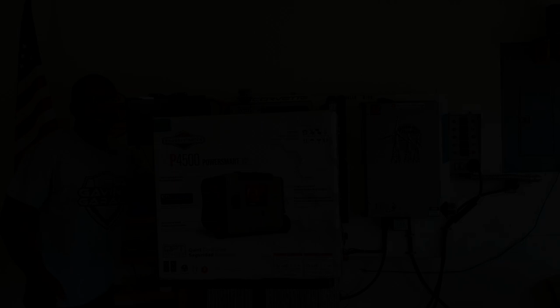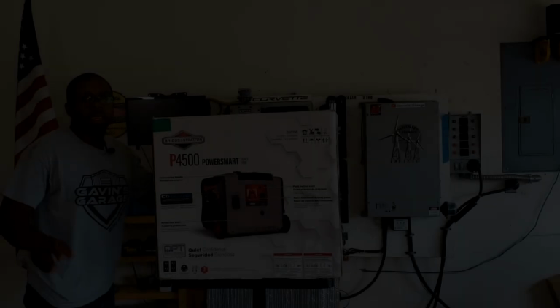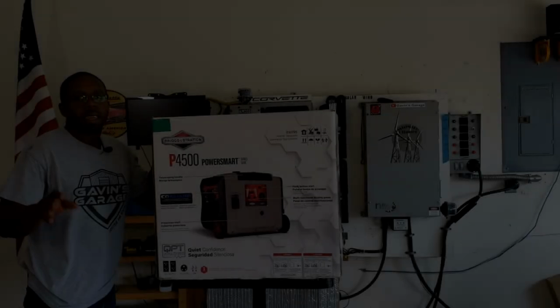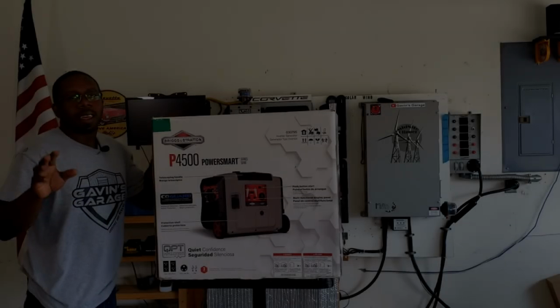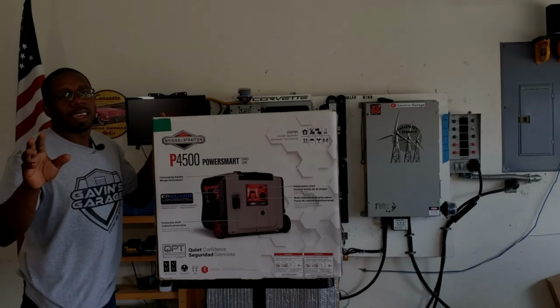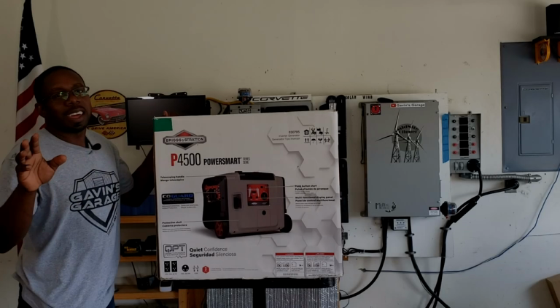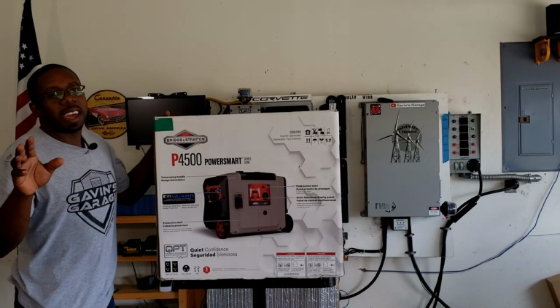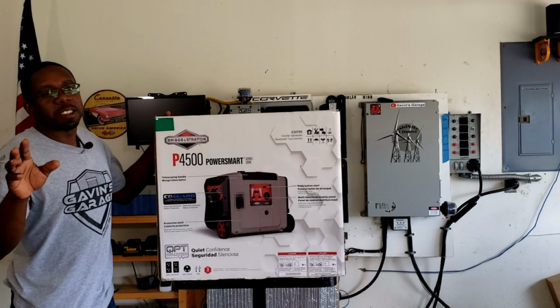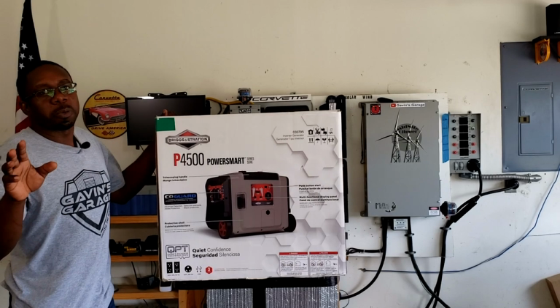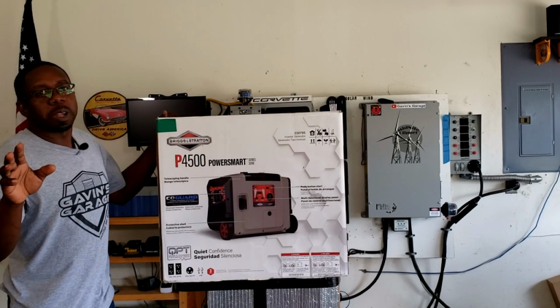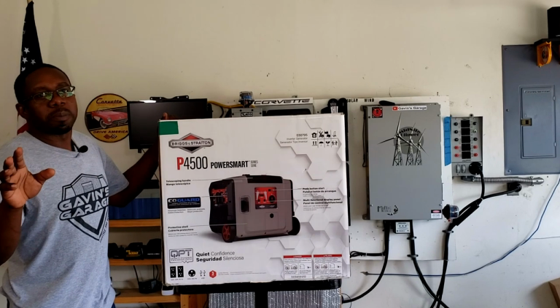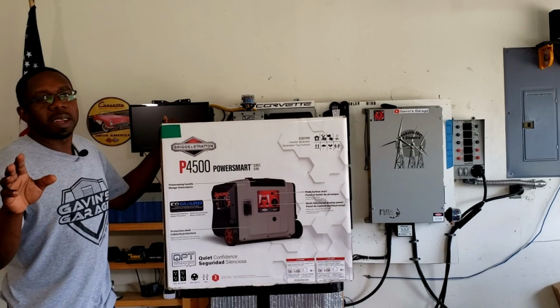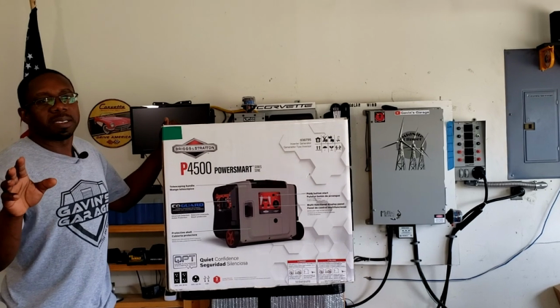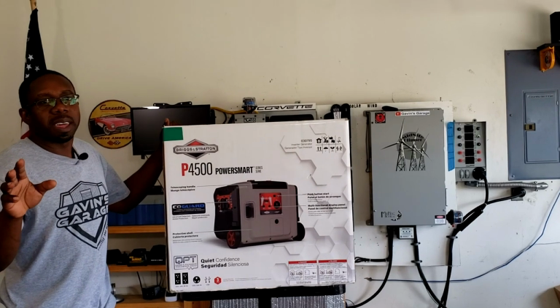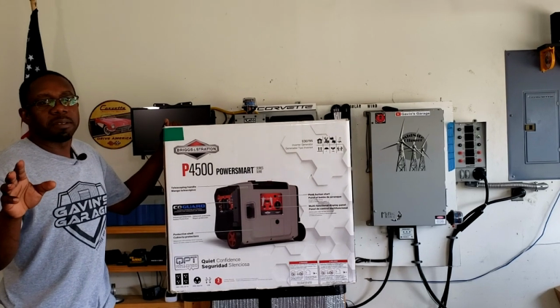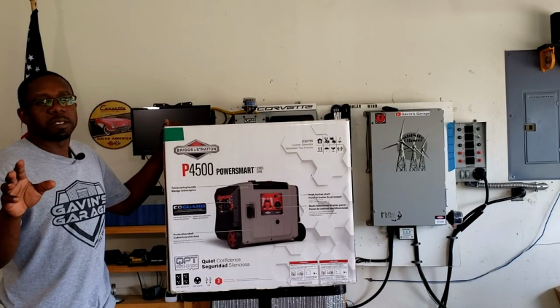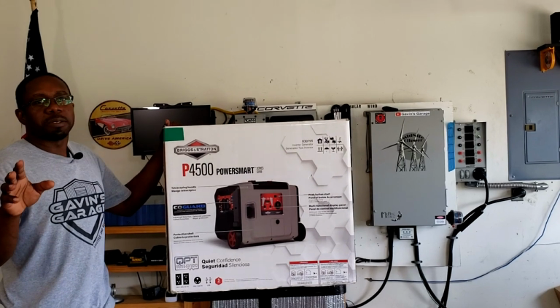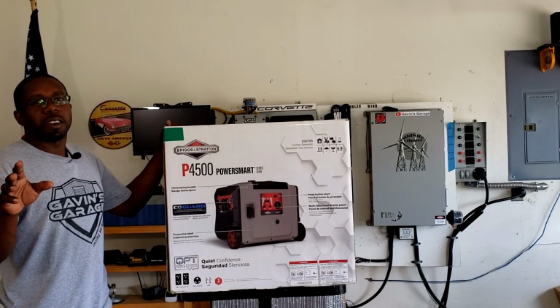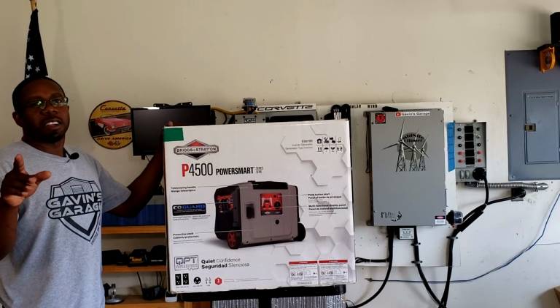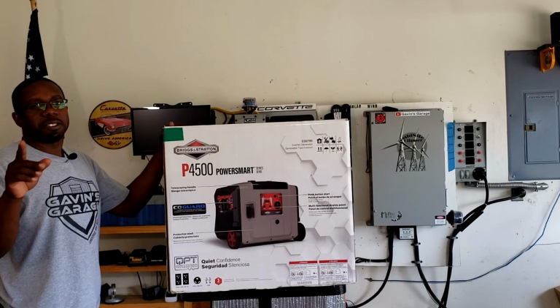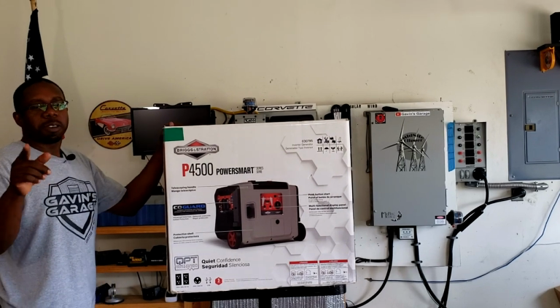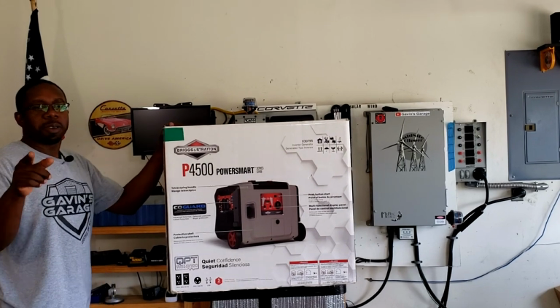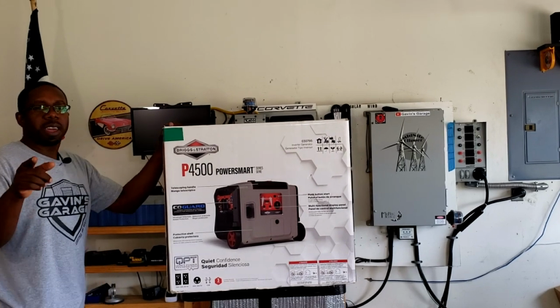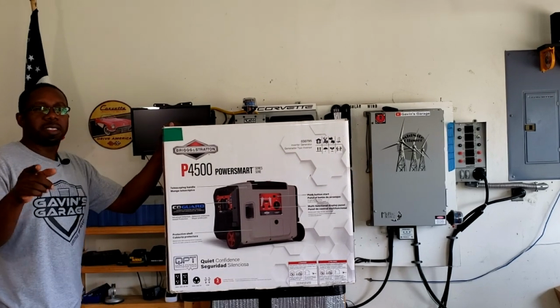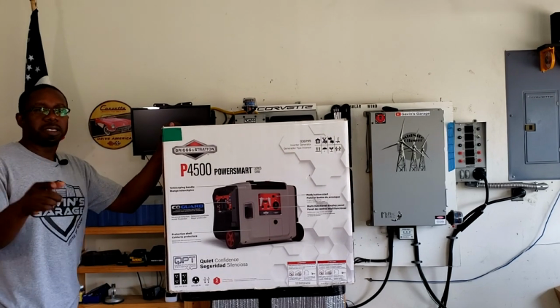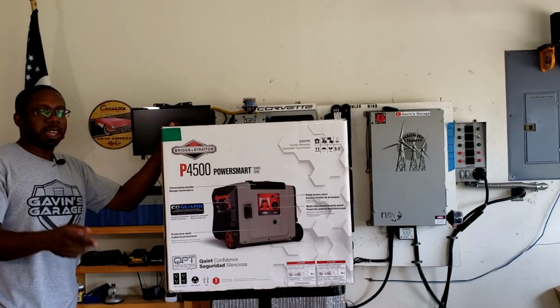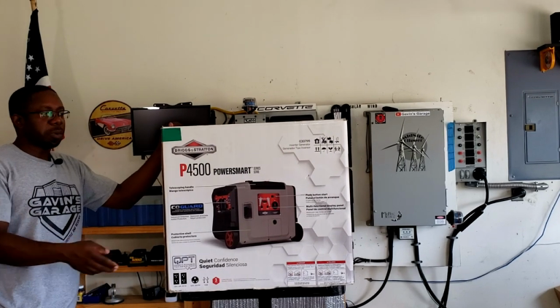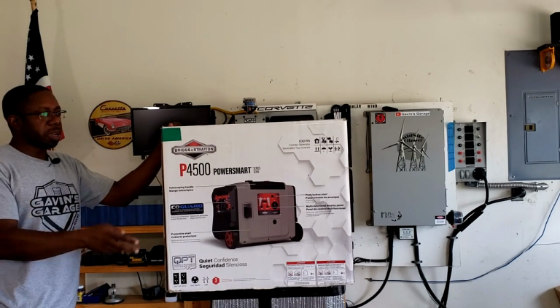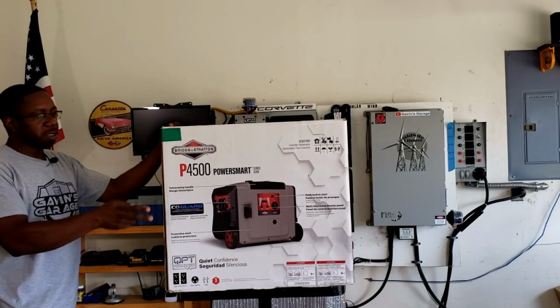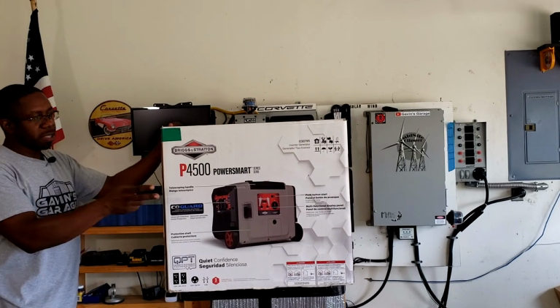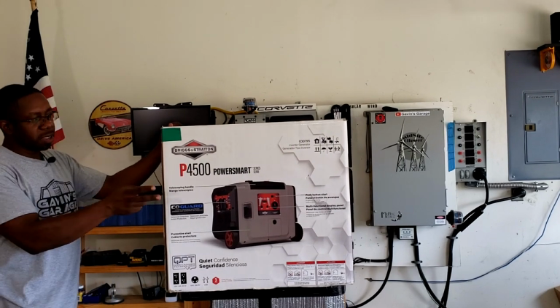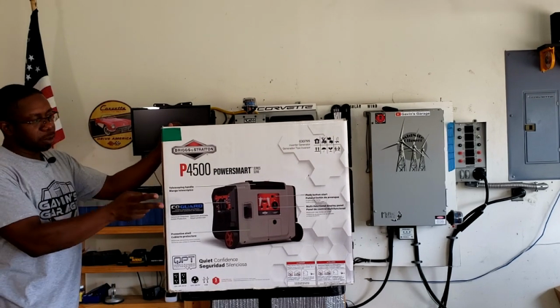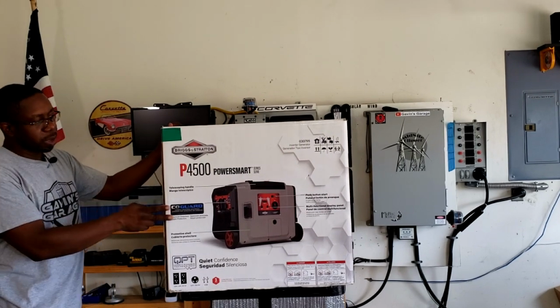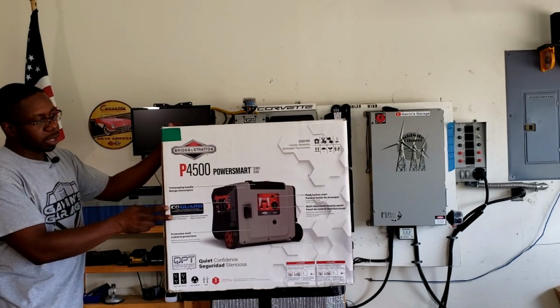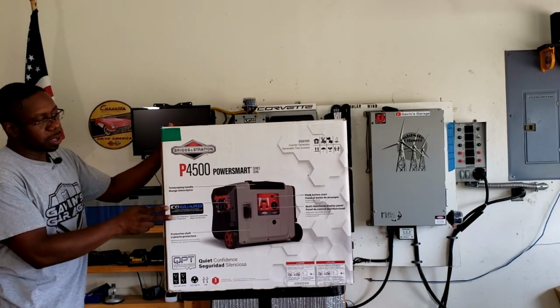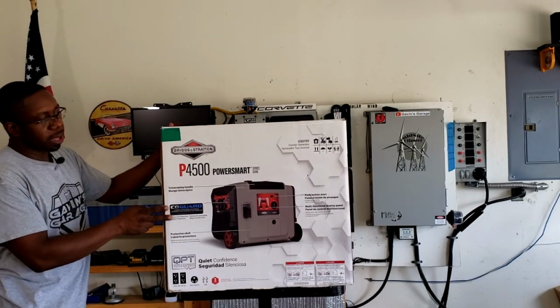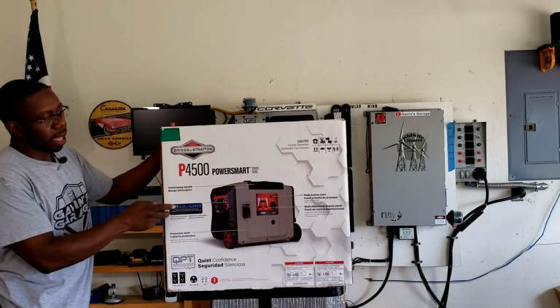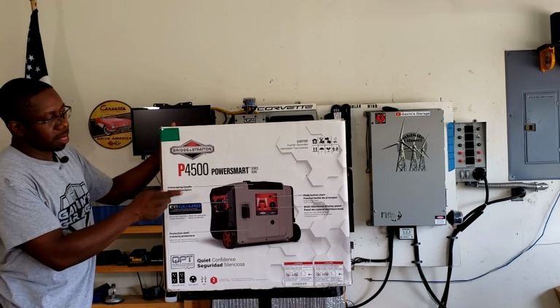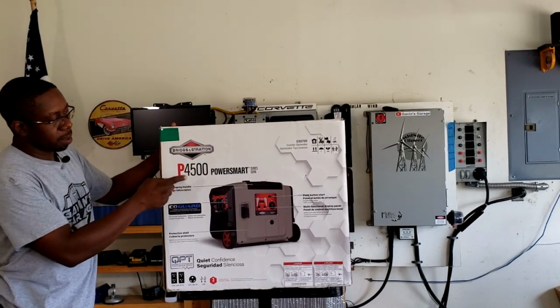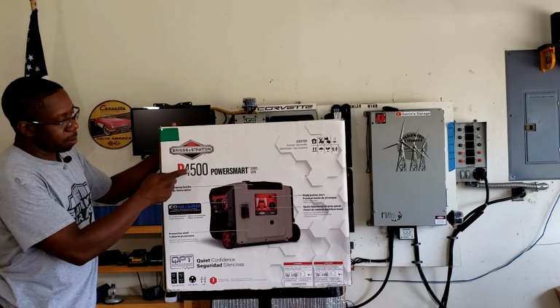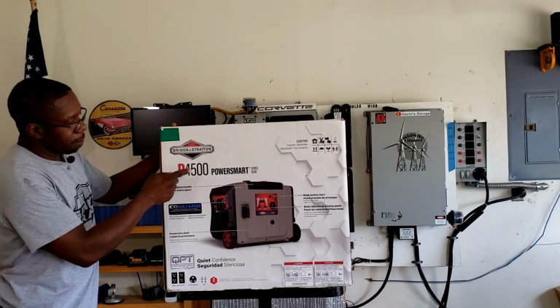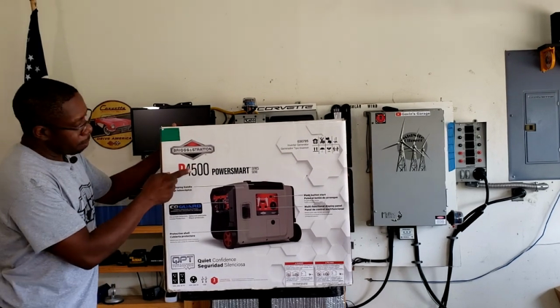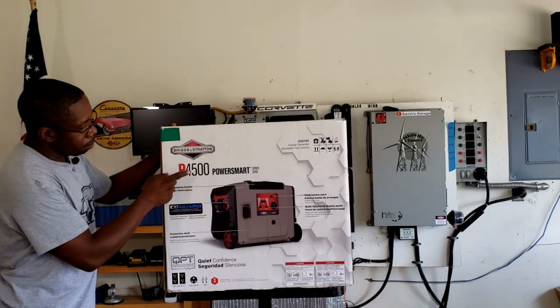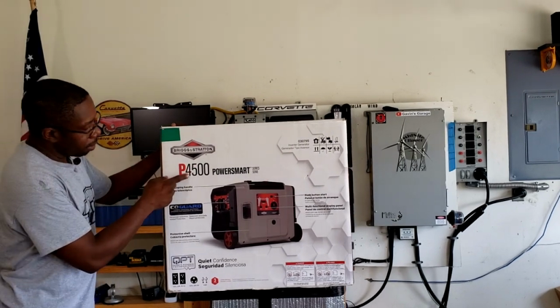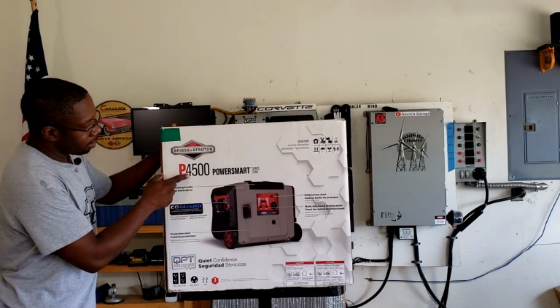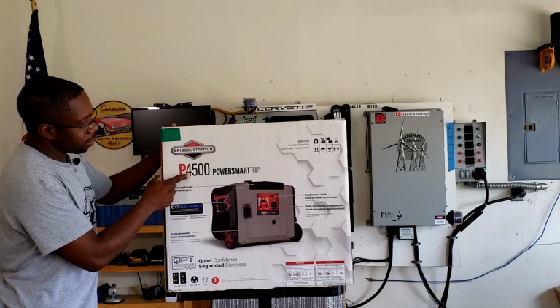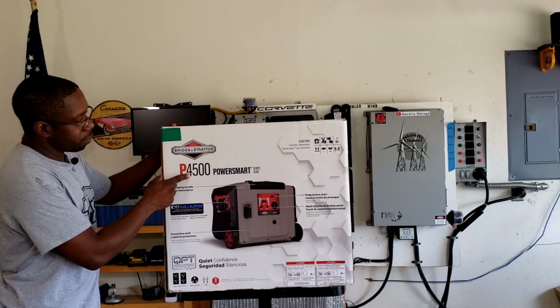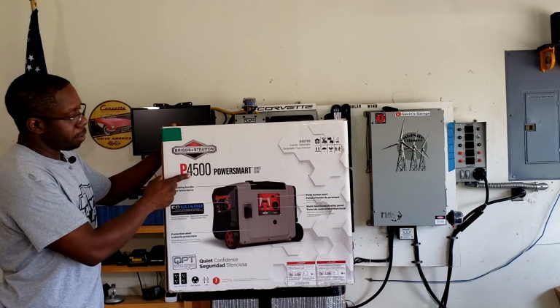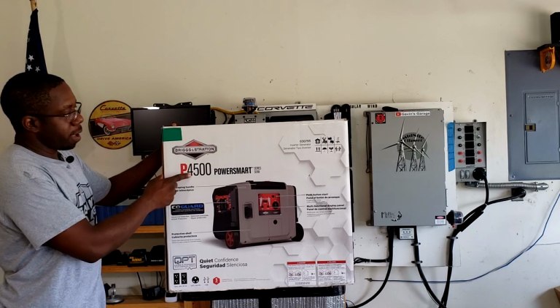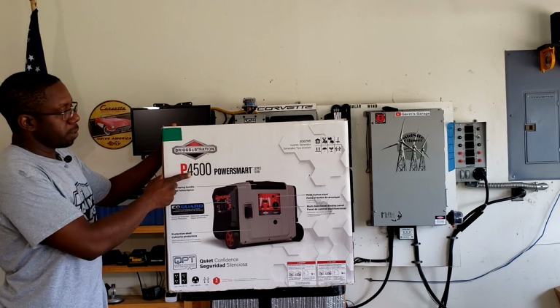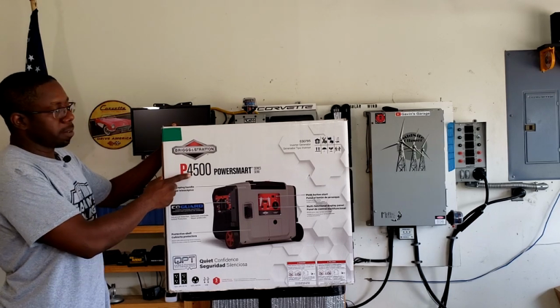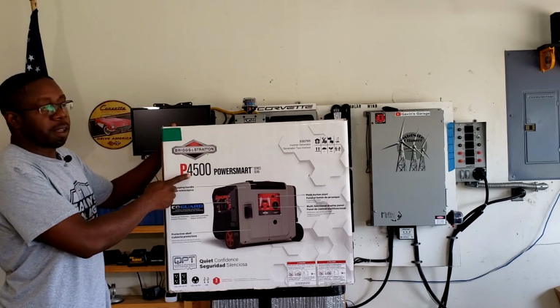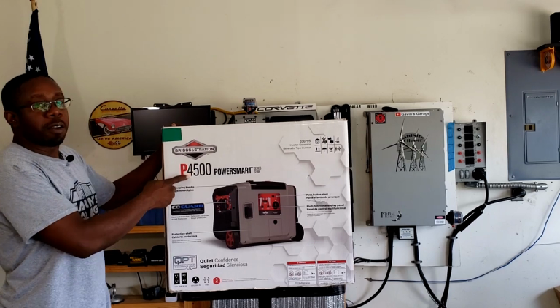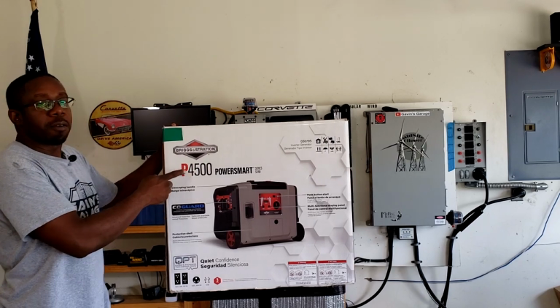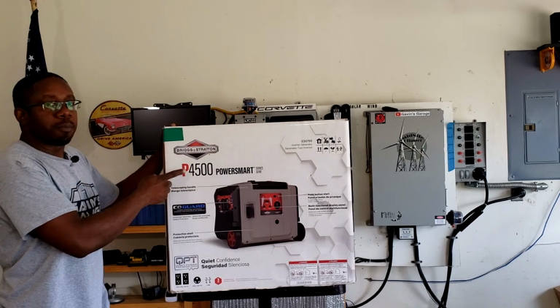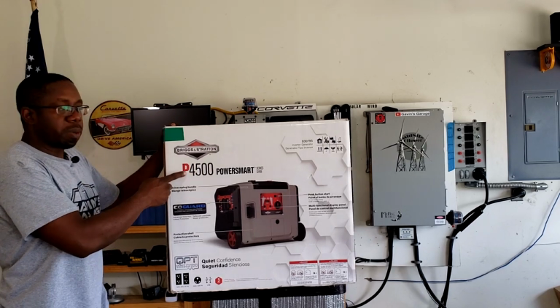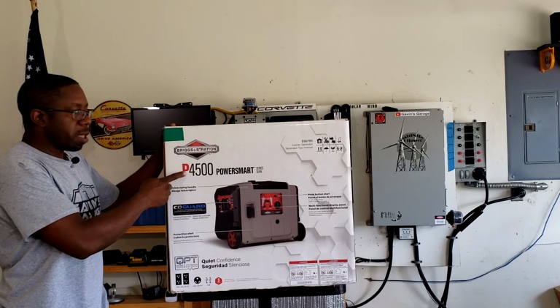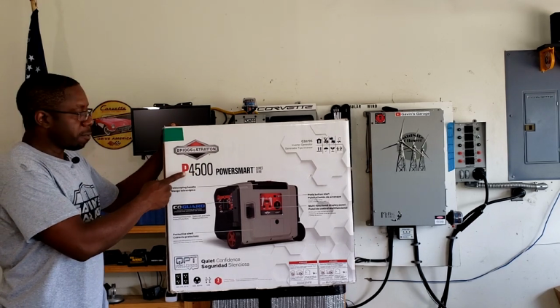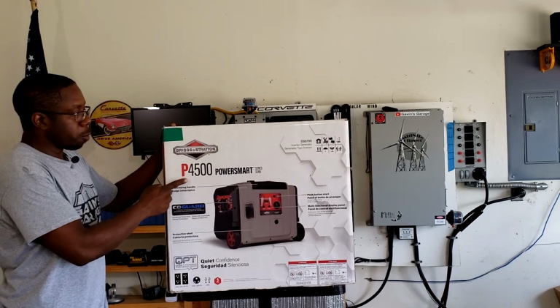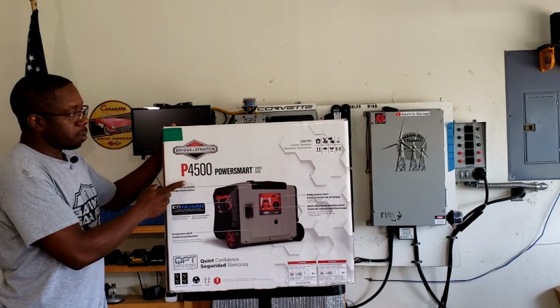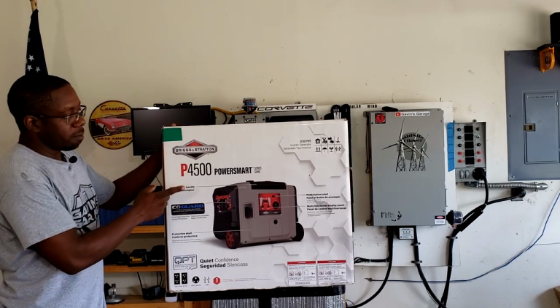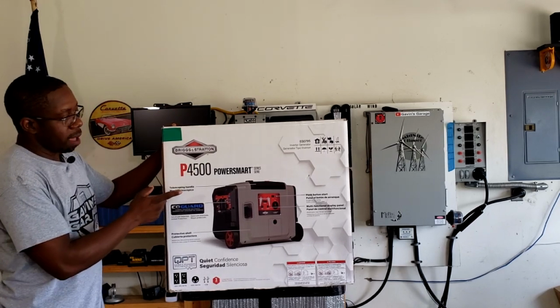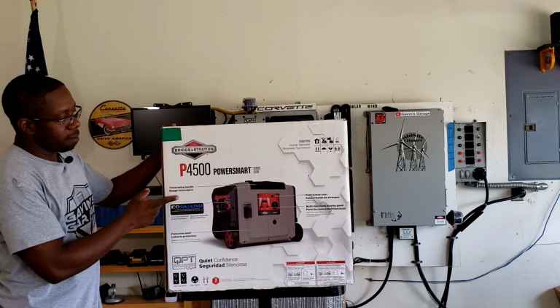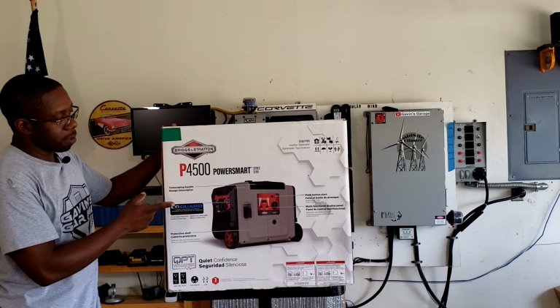Hey guys, welcome back to Gavin's Garage. Today we're going to take a quick look at the Briggs & Stratton P4500.